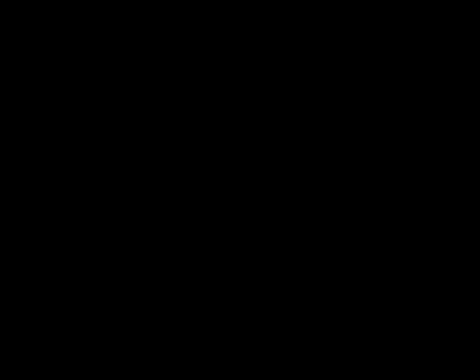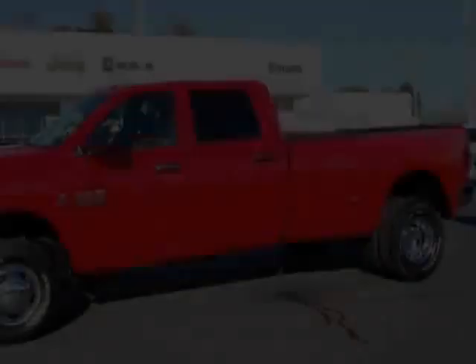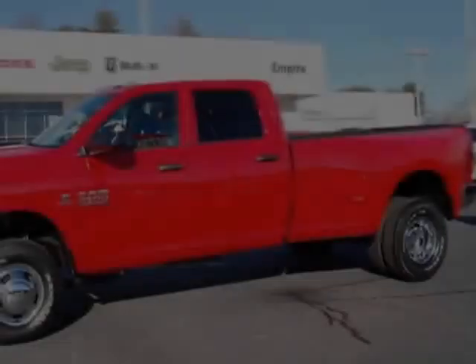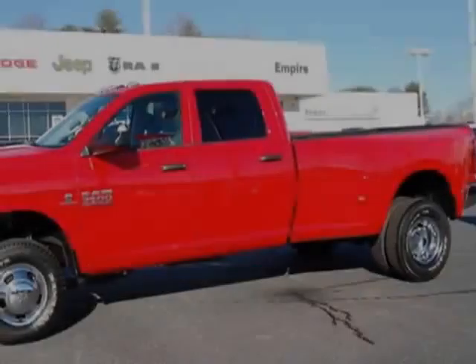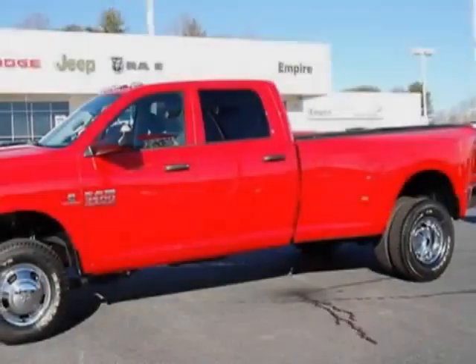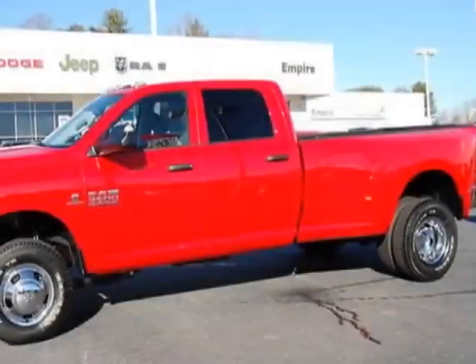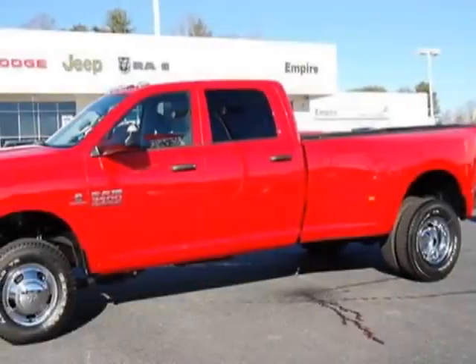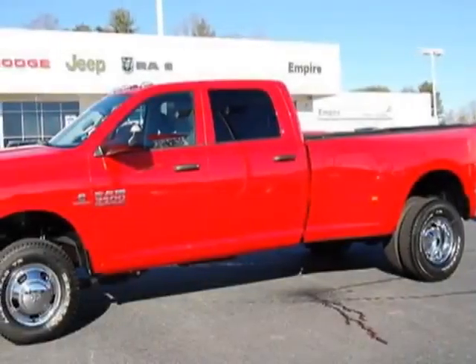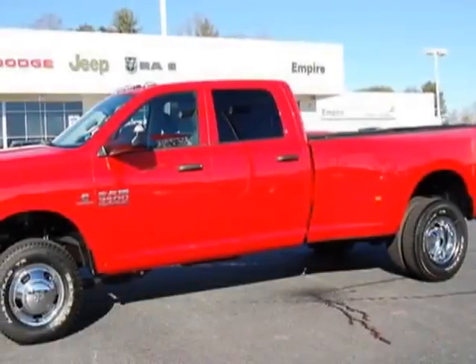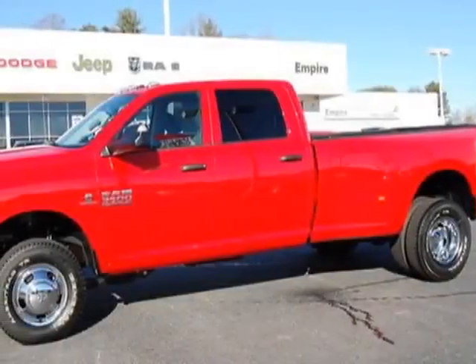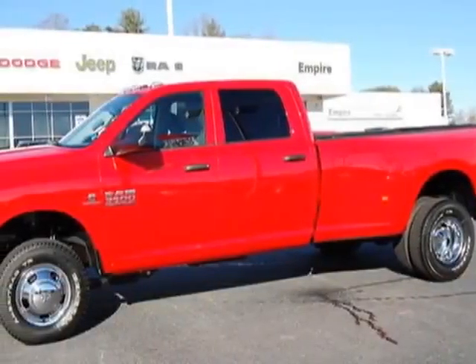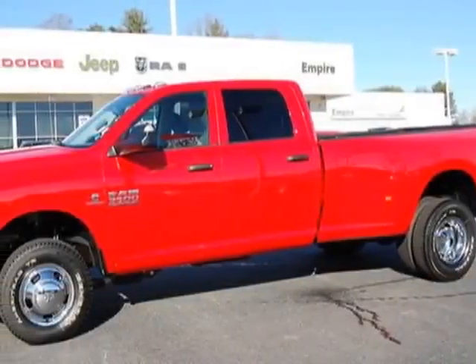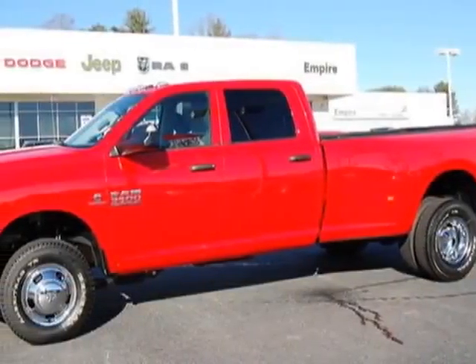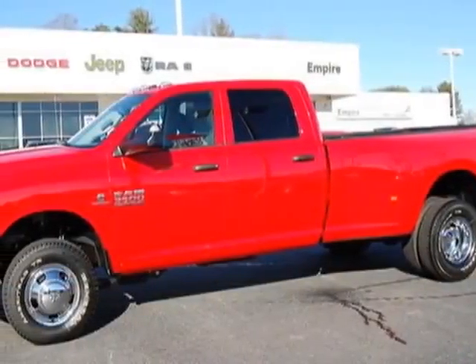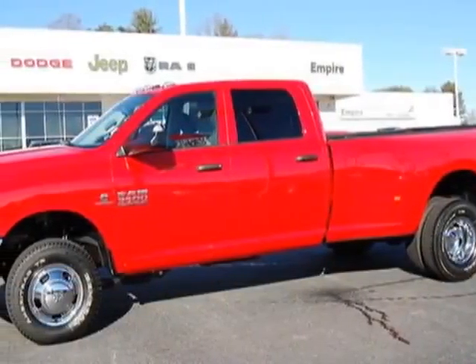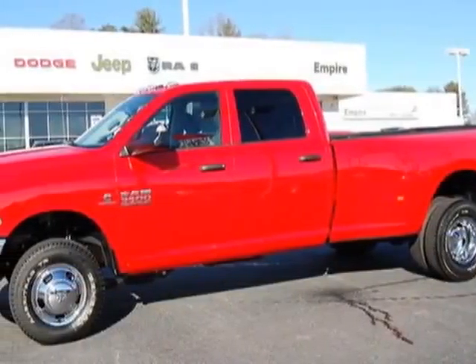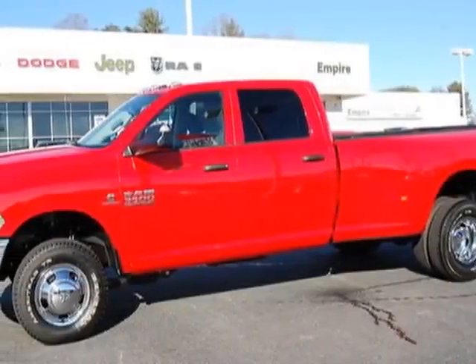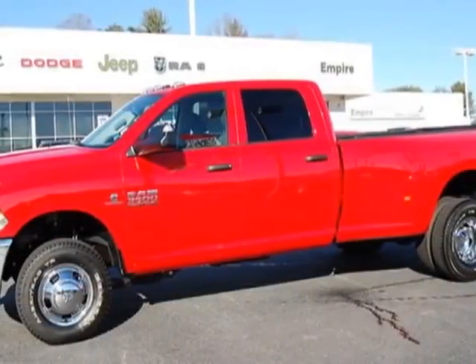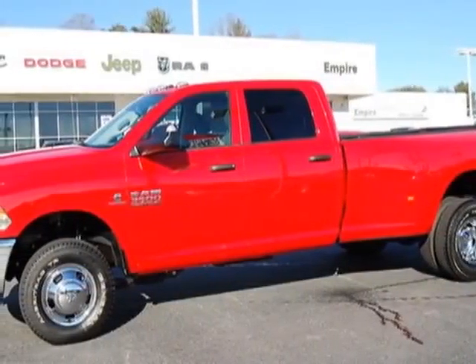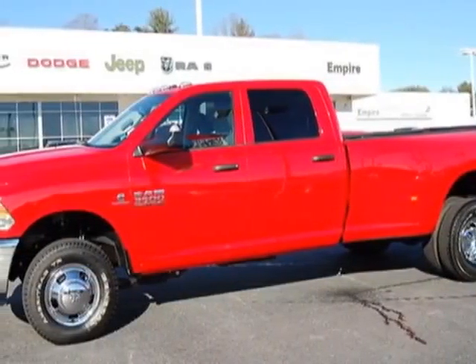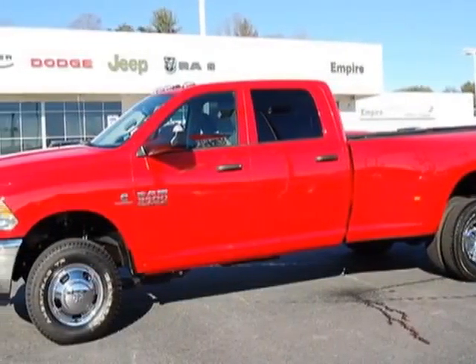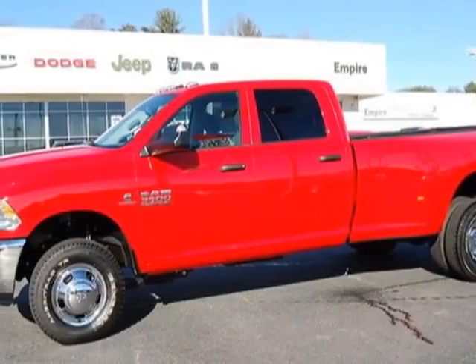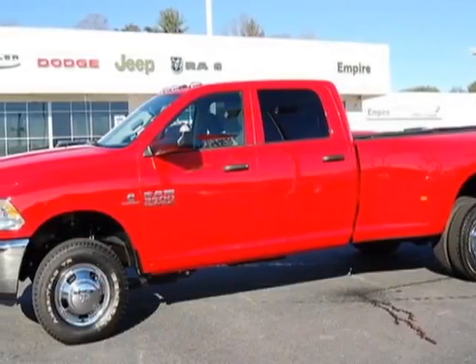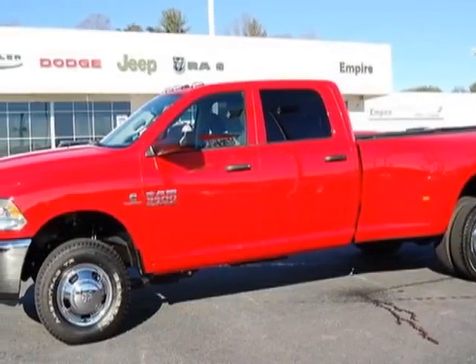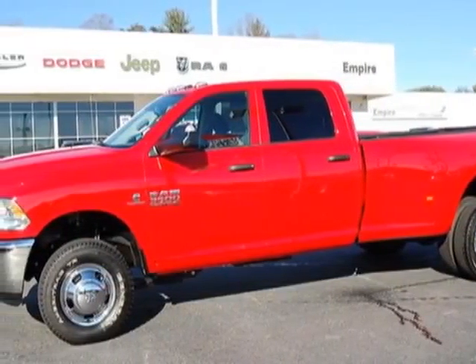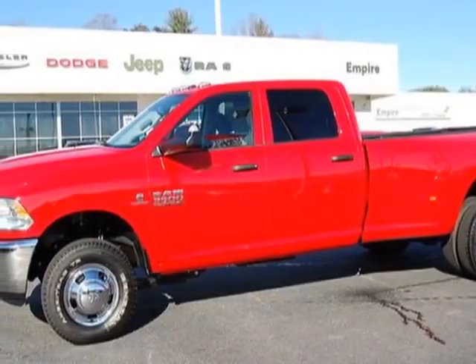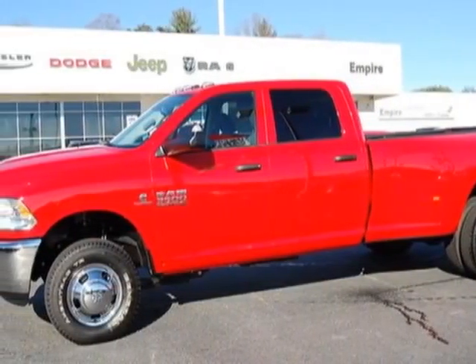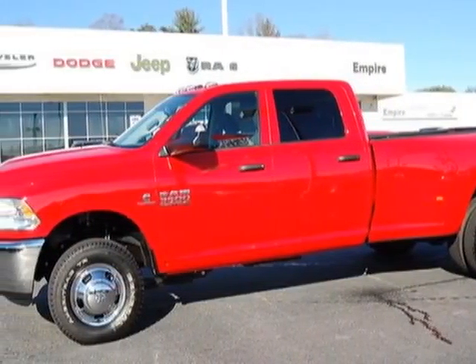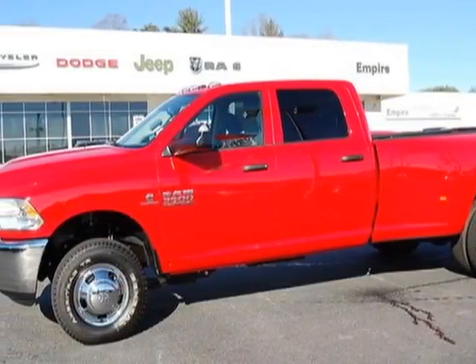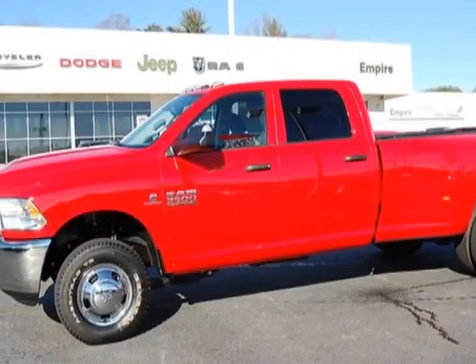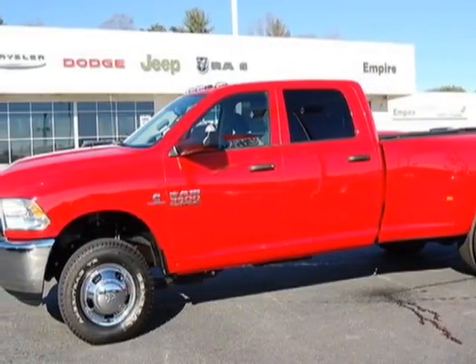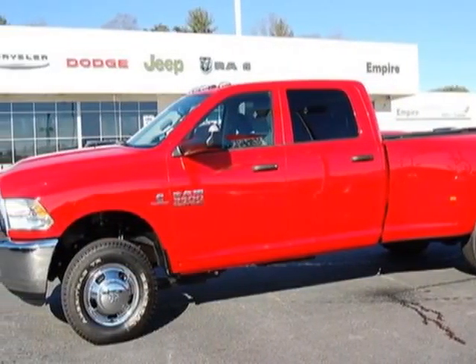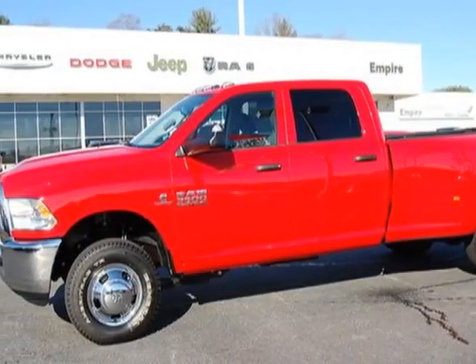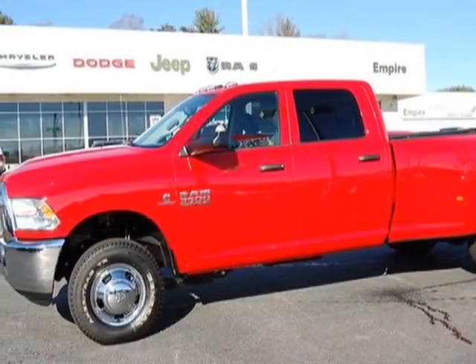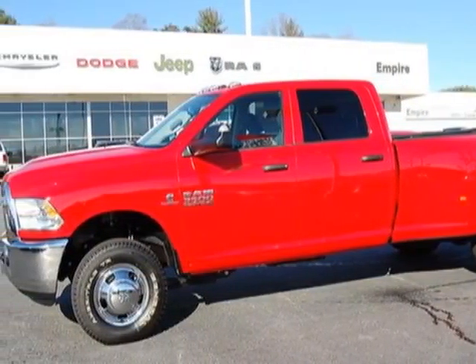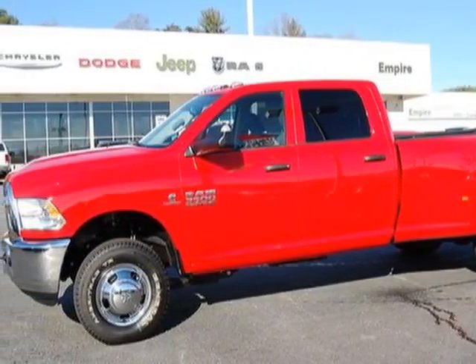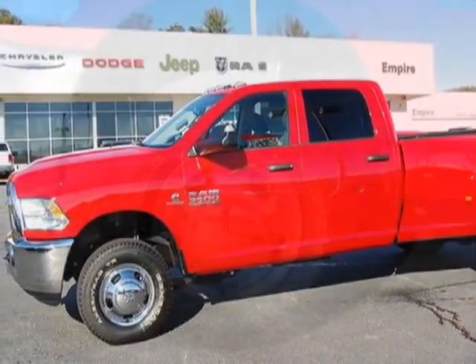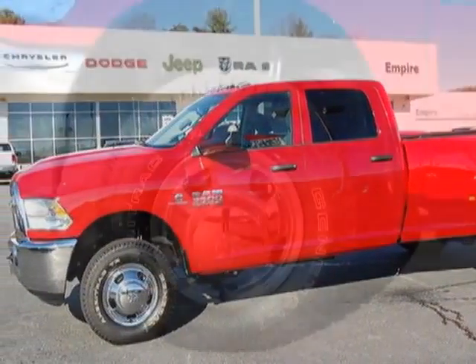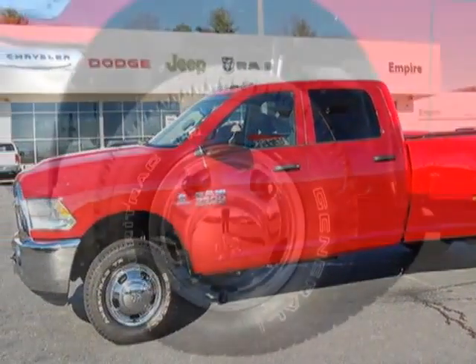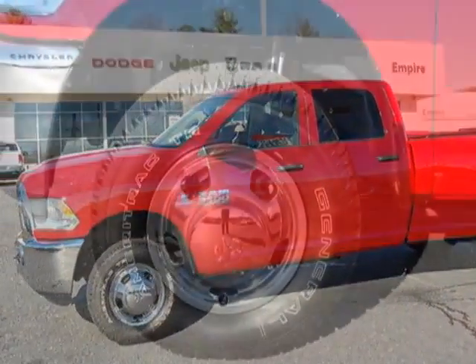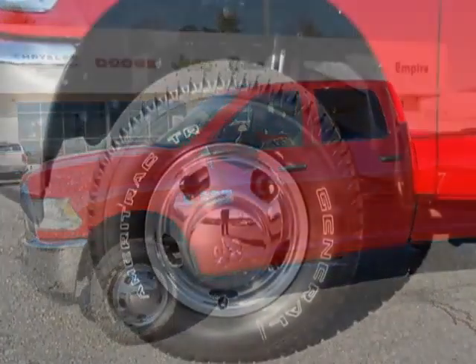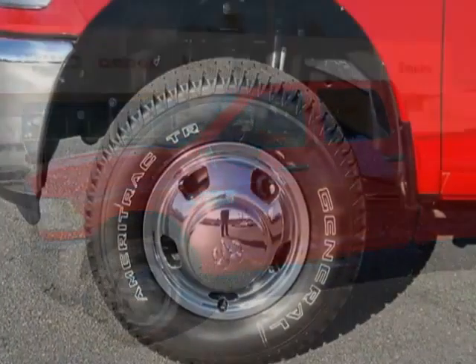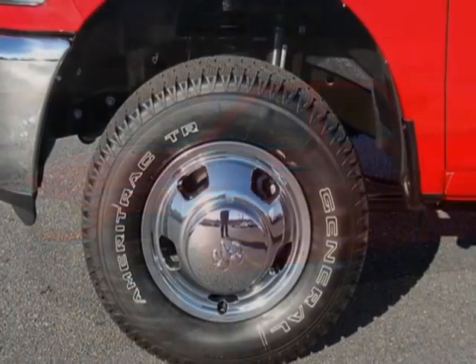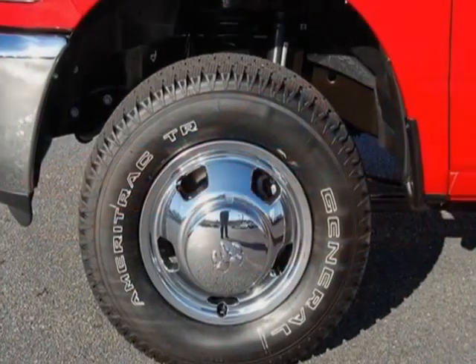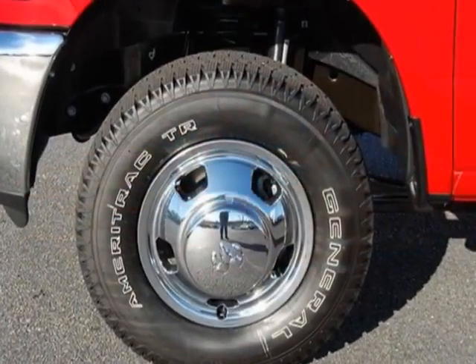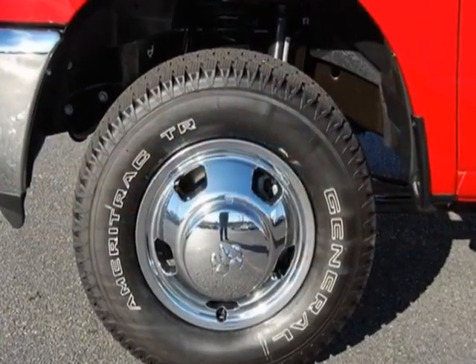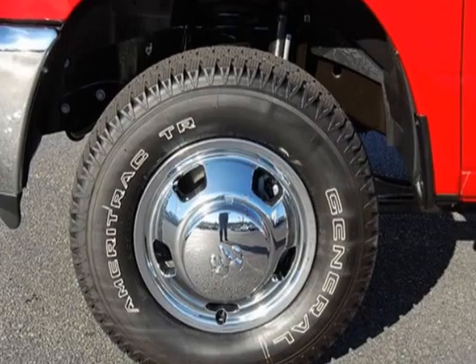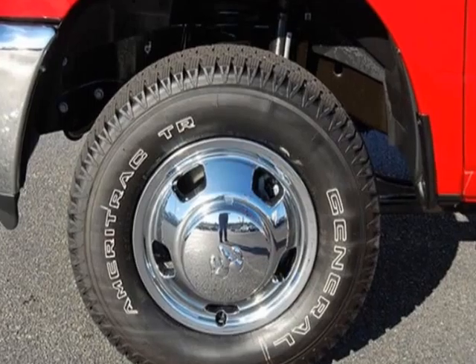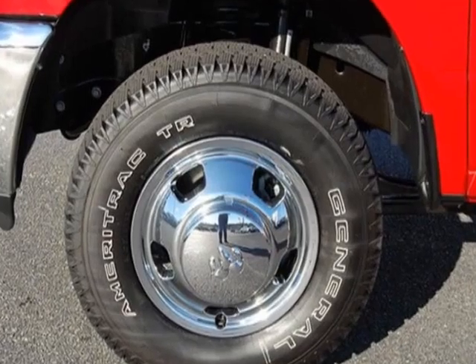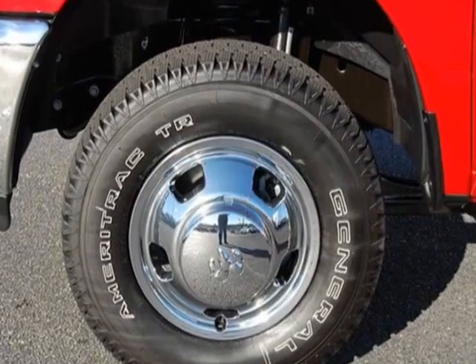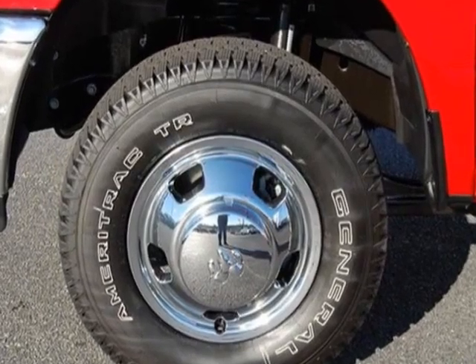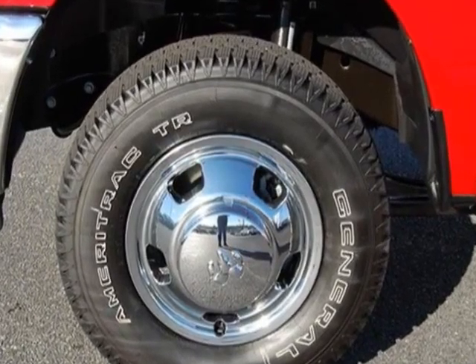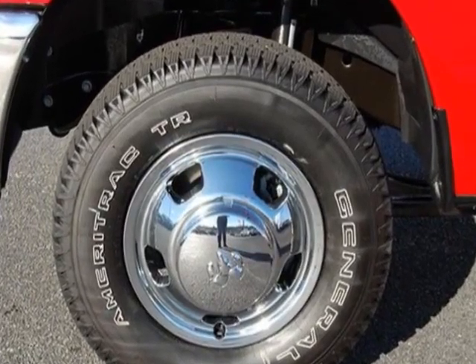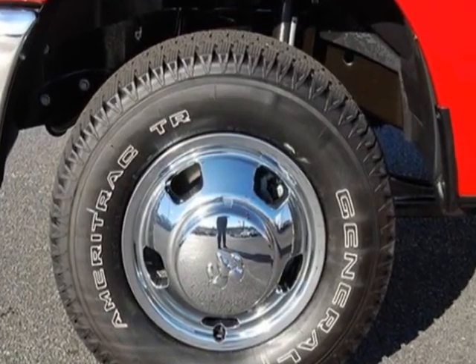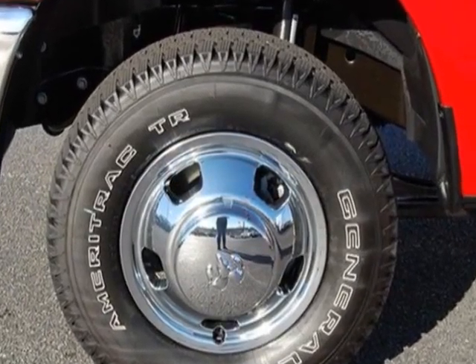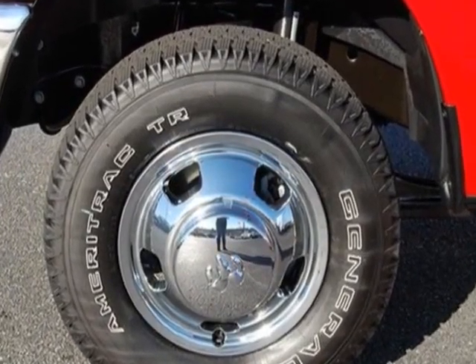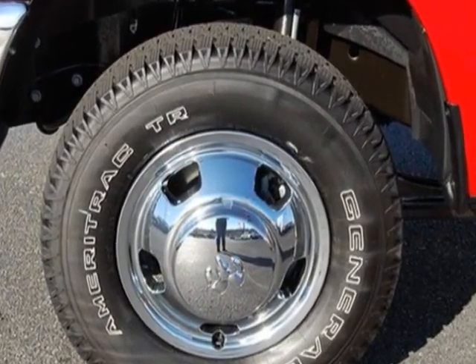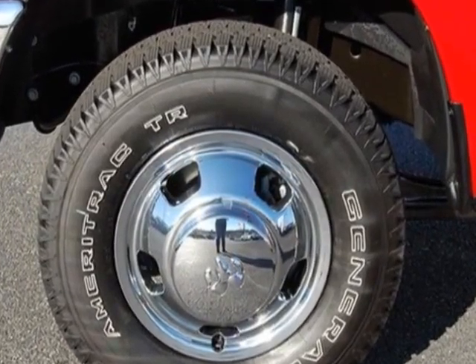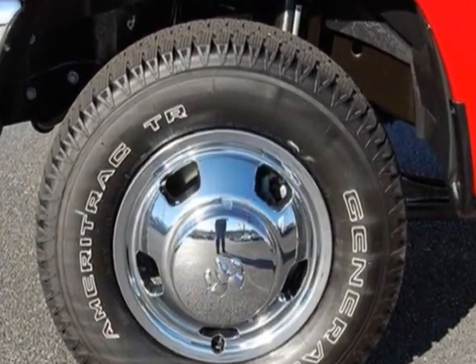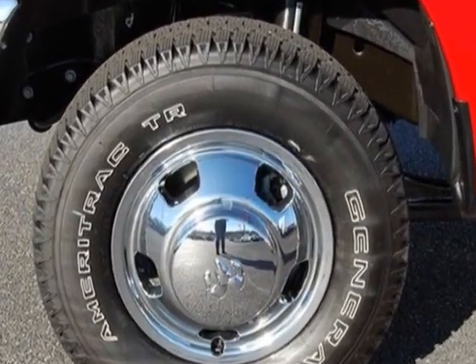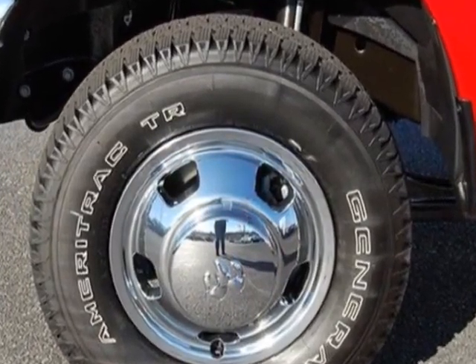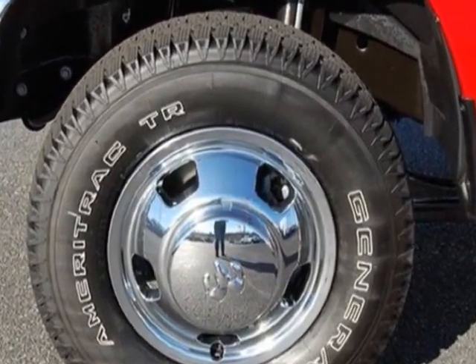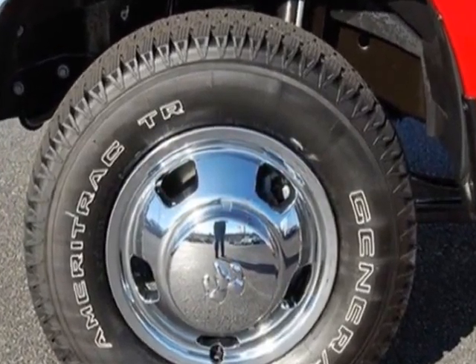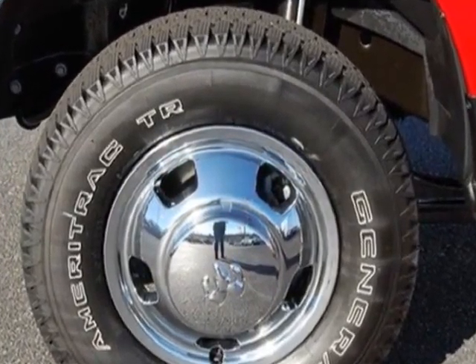Take a look at this new 2014 Ram 3500. For your protection, this vehicle has a full factory warranty.